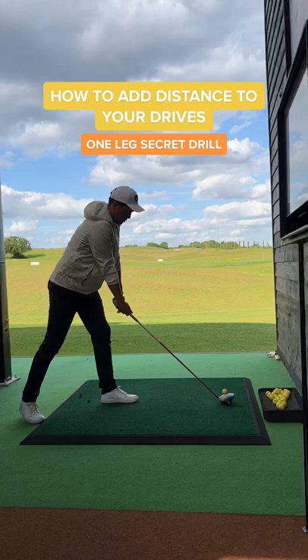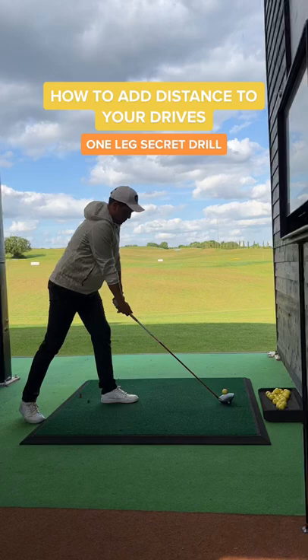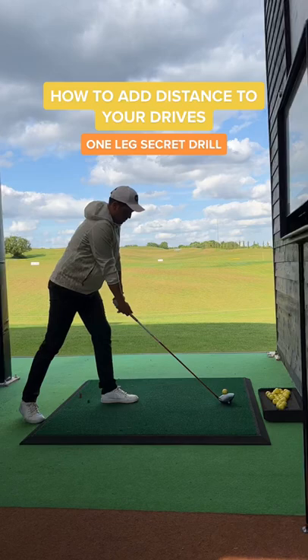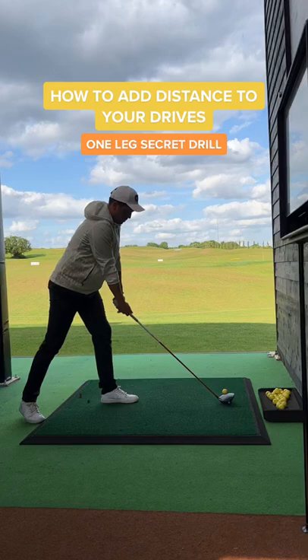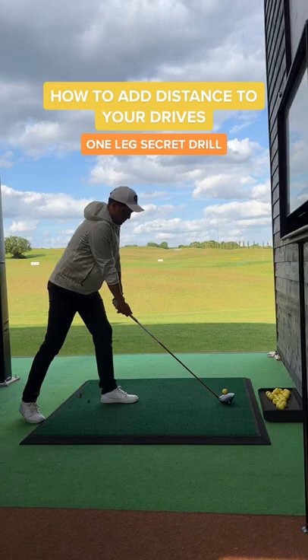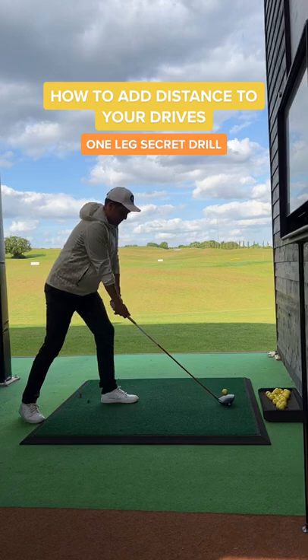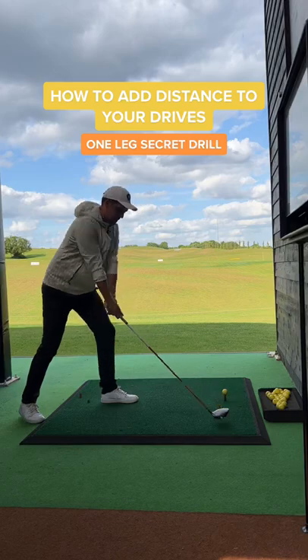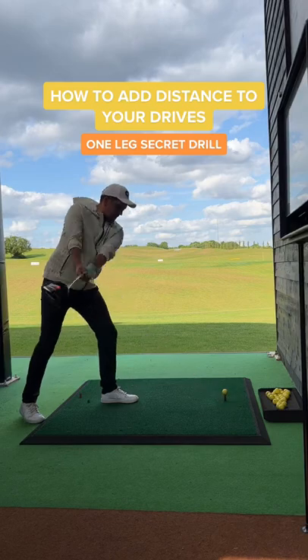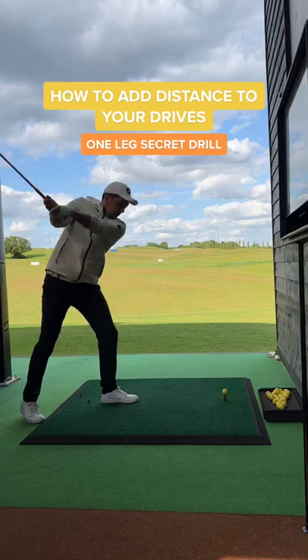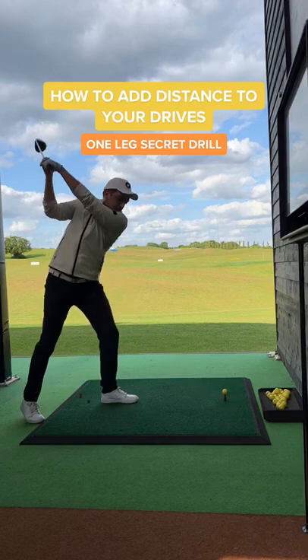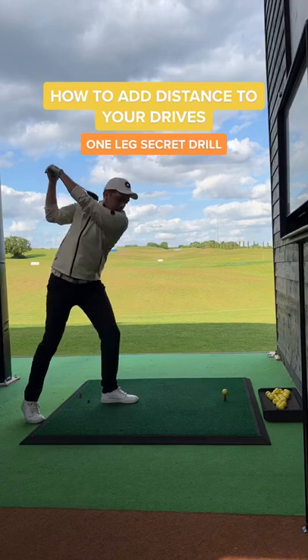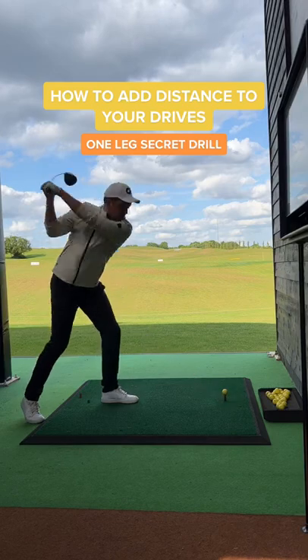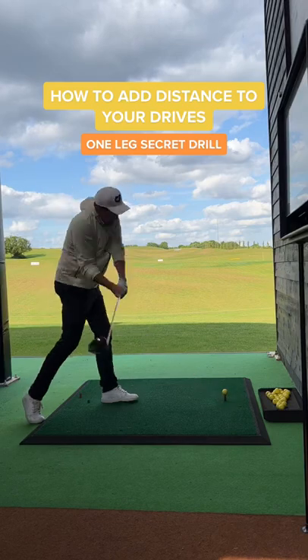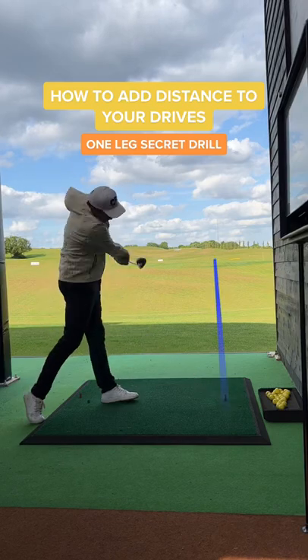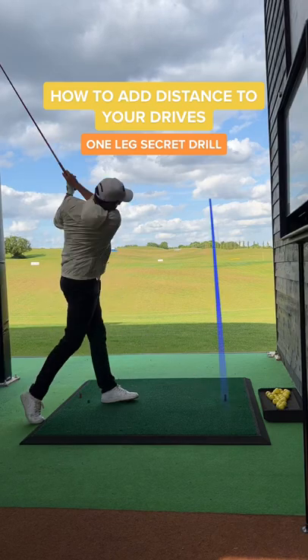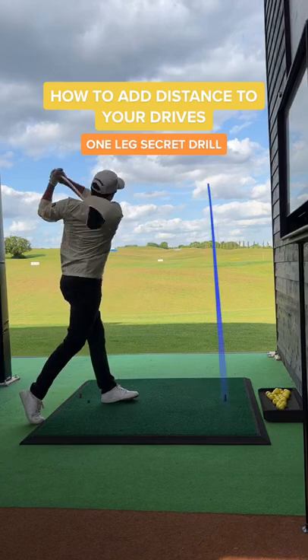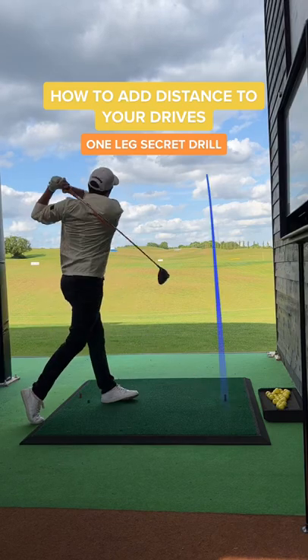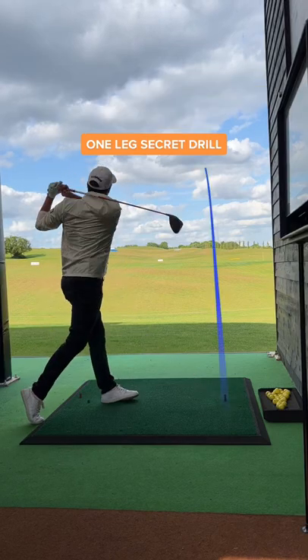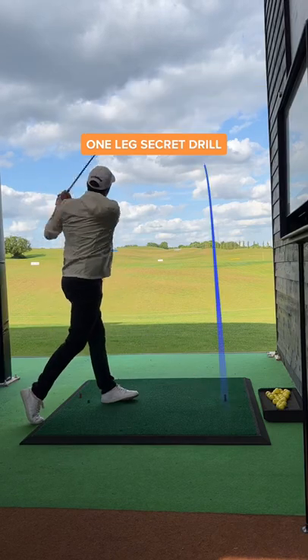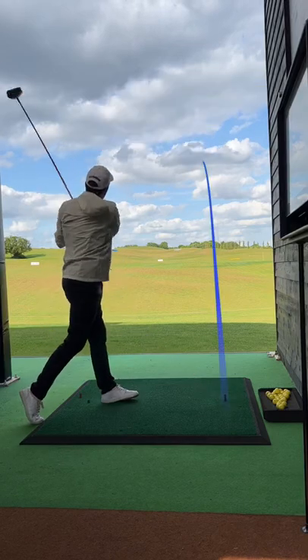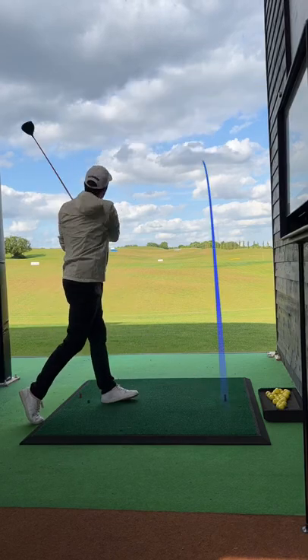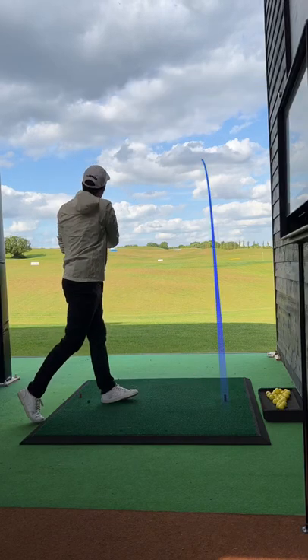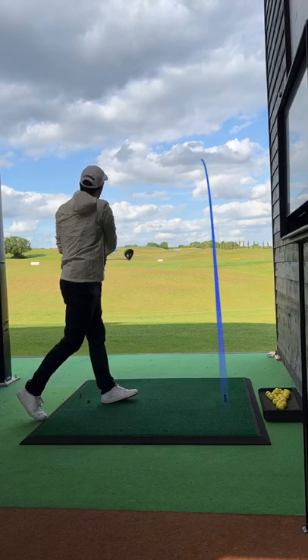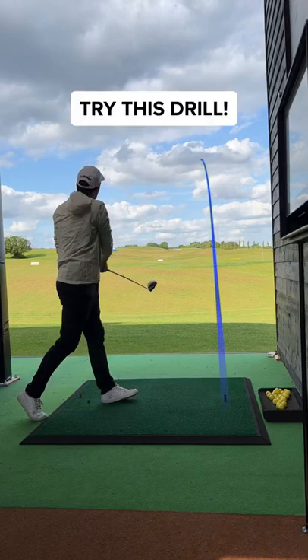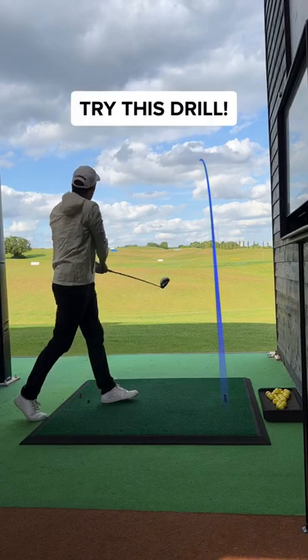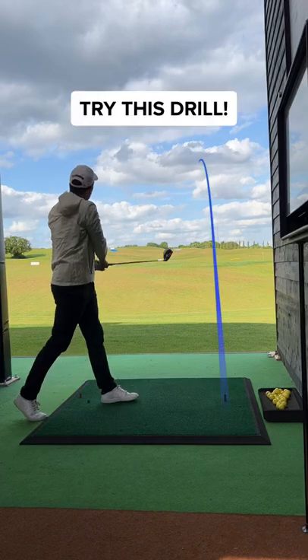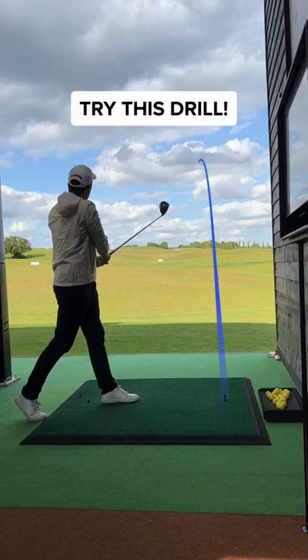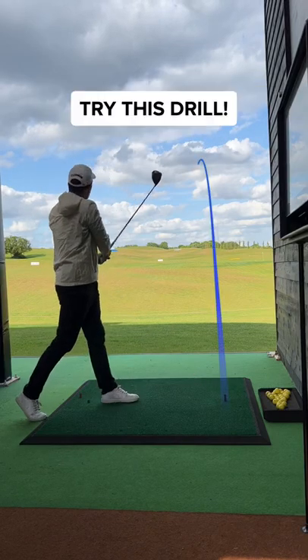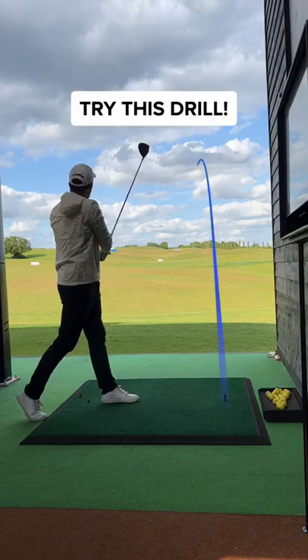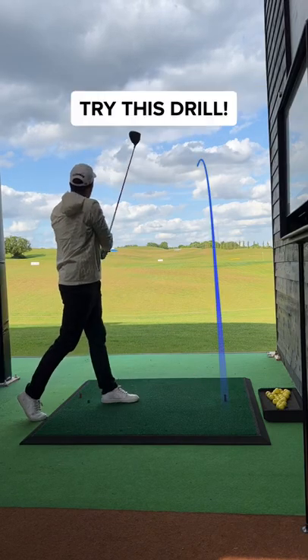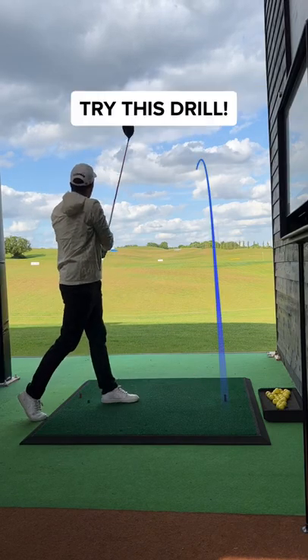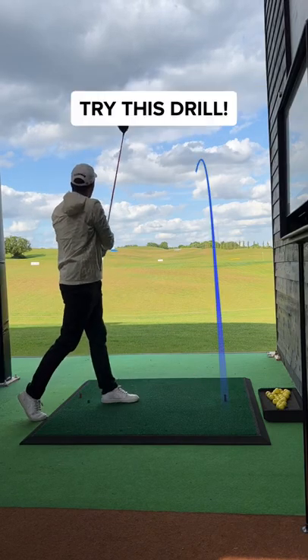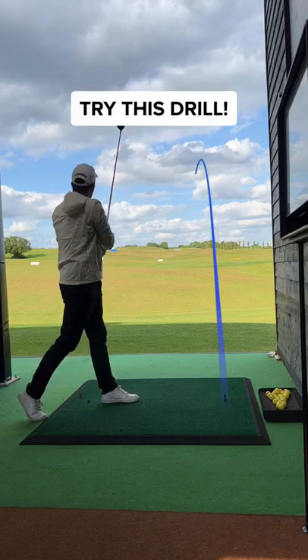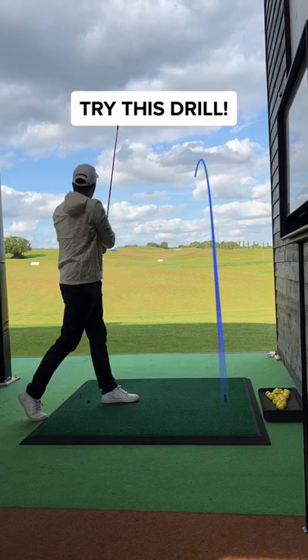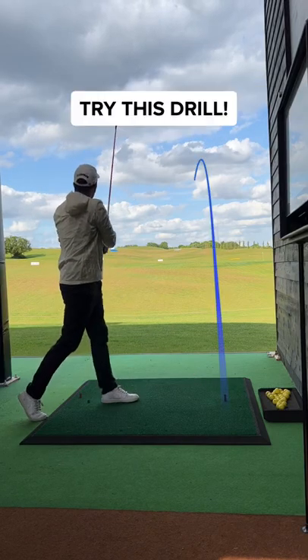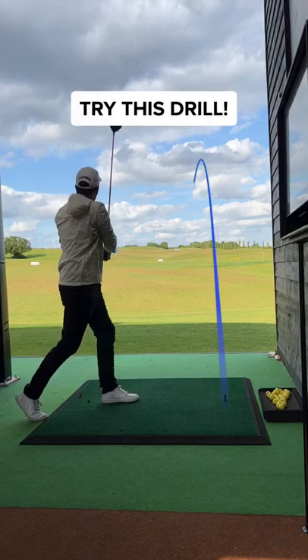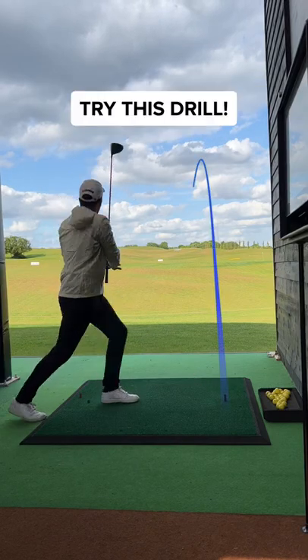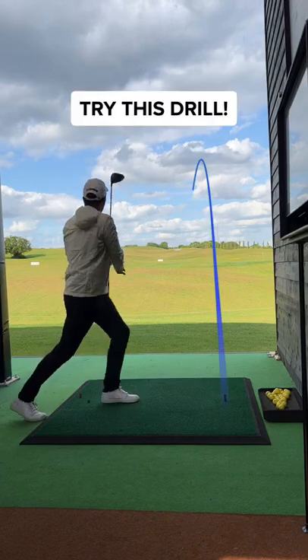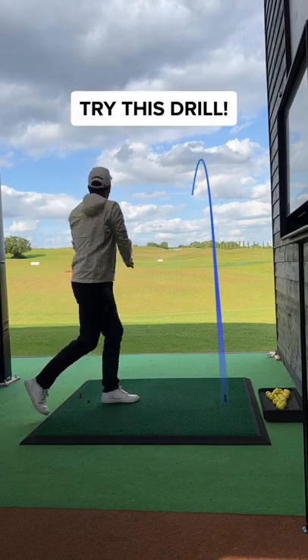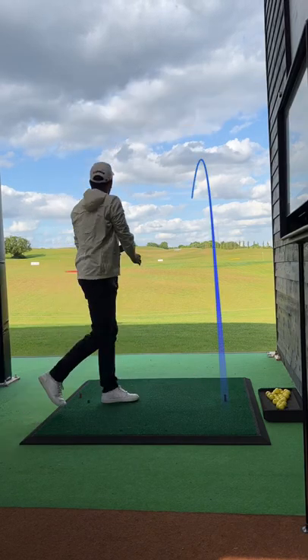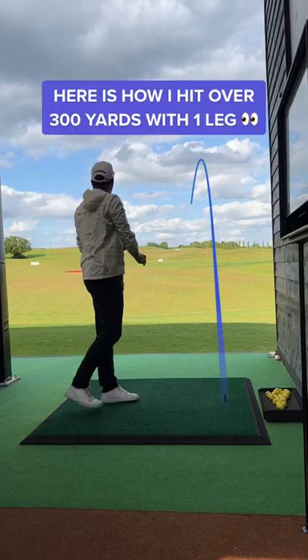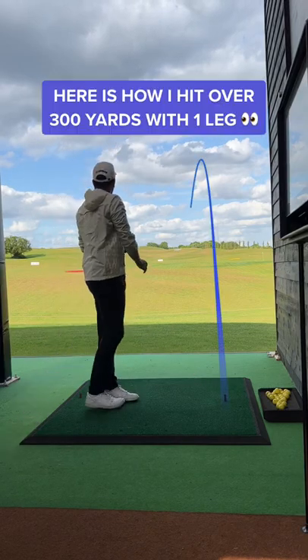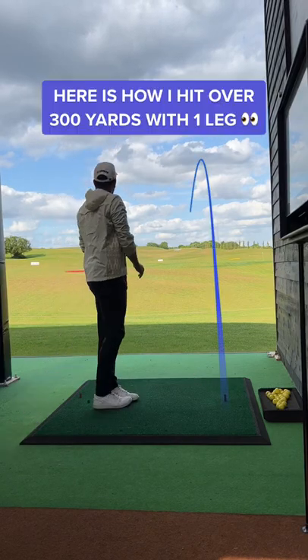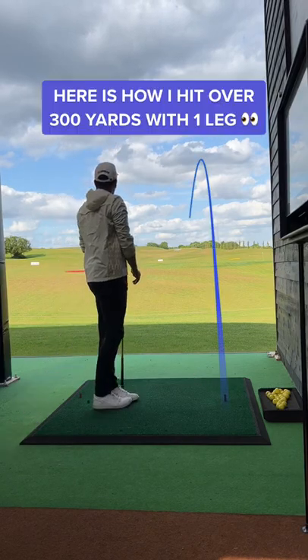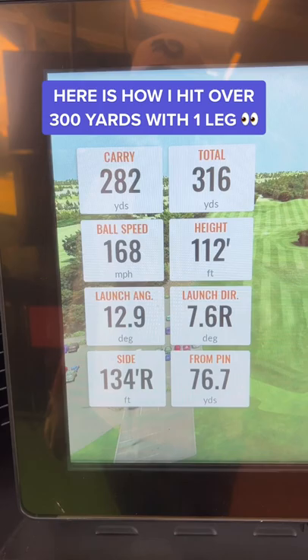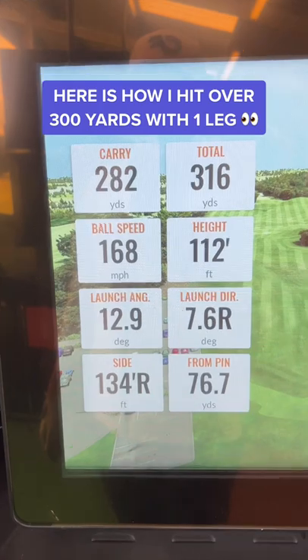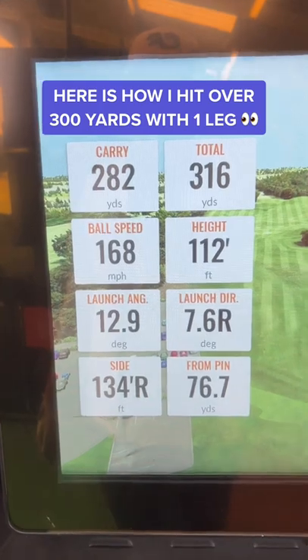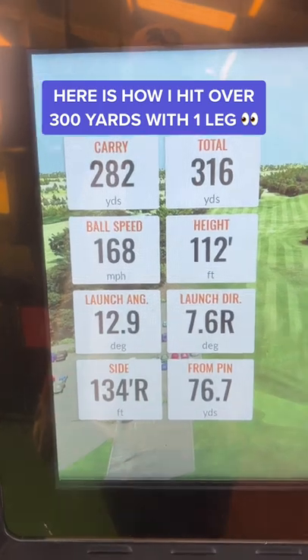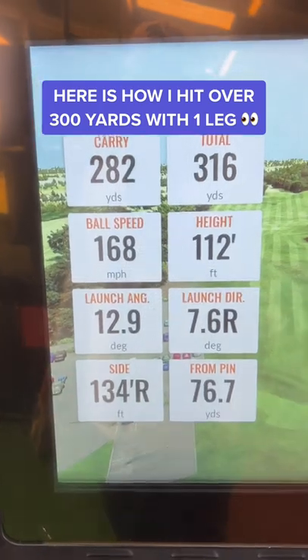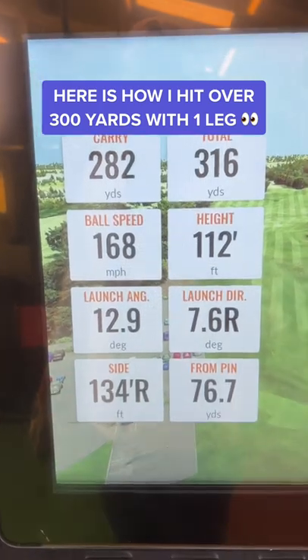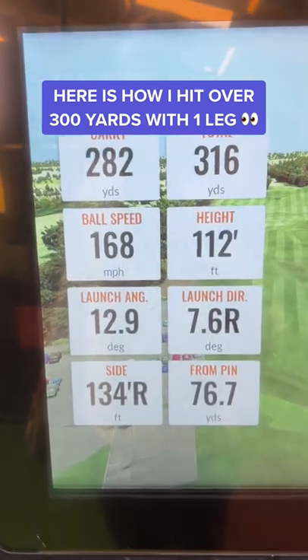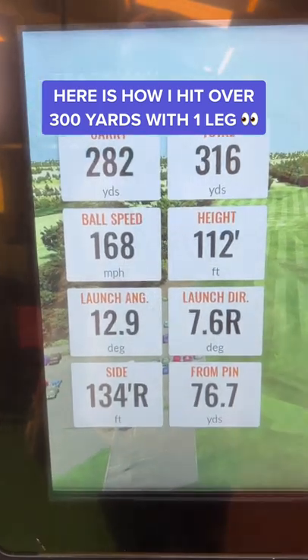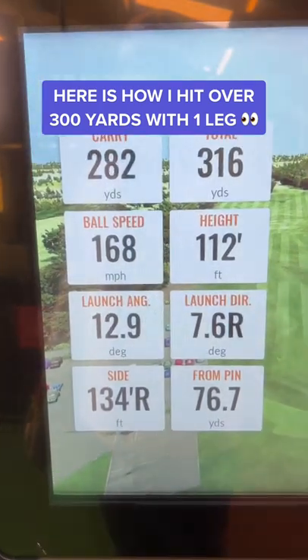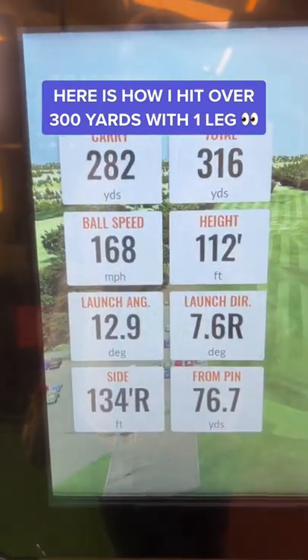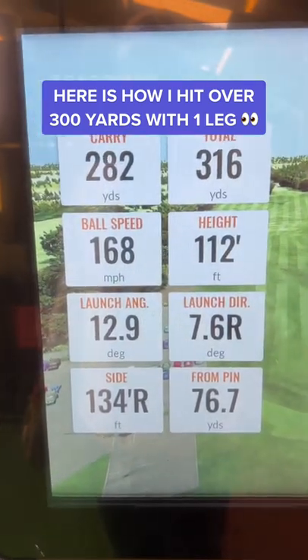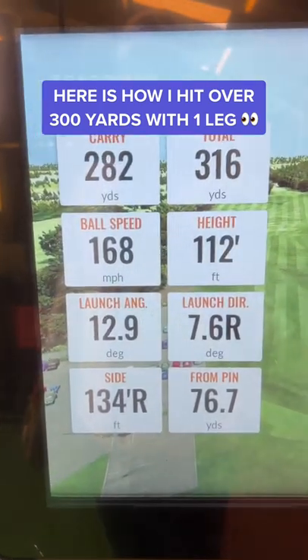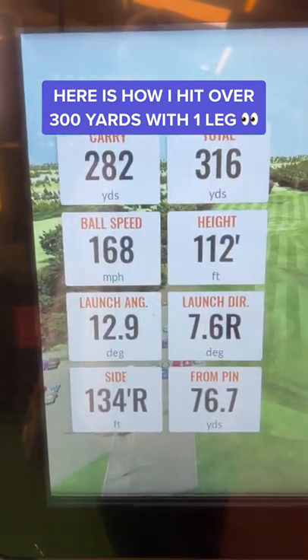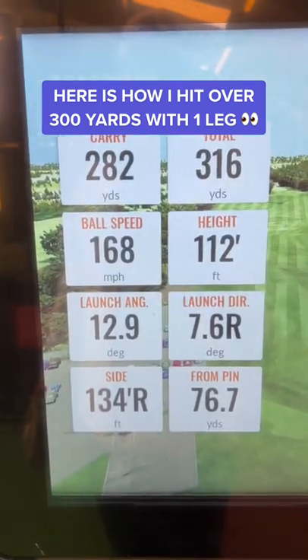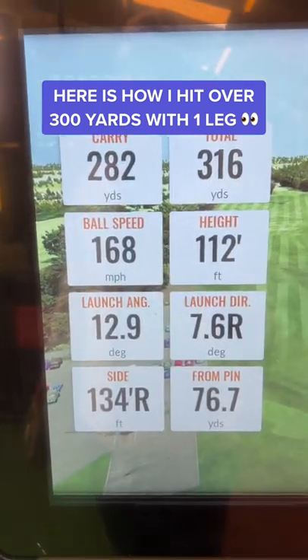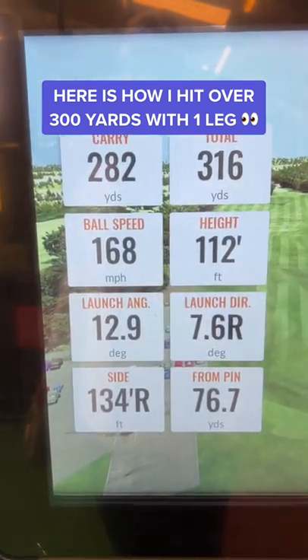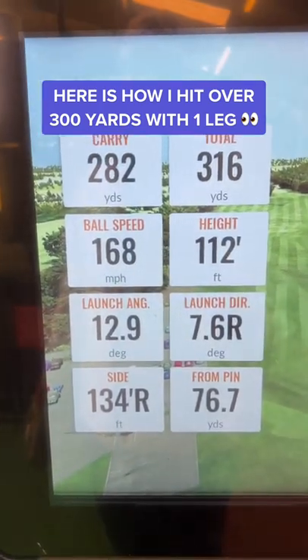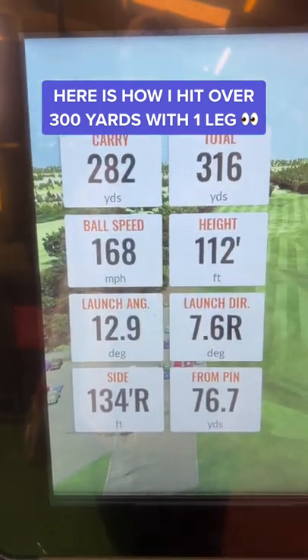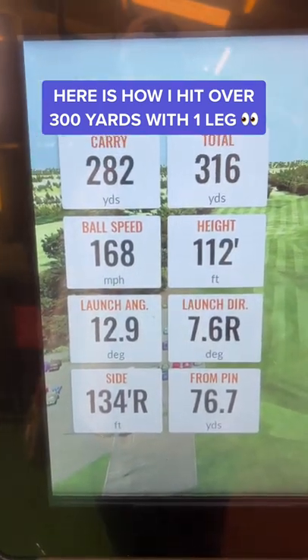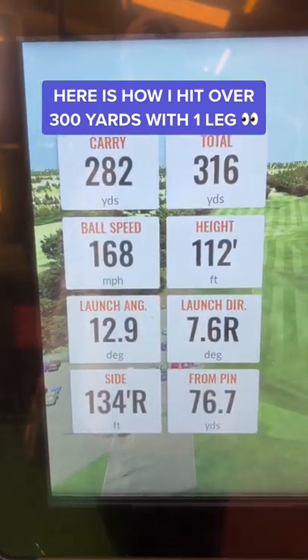Do you want to add more distance to your drives? You need to try this. Here's how I hit over 300 yards with one leg.